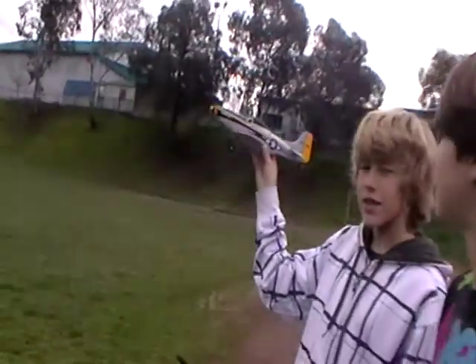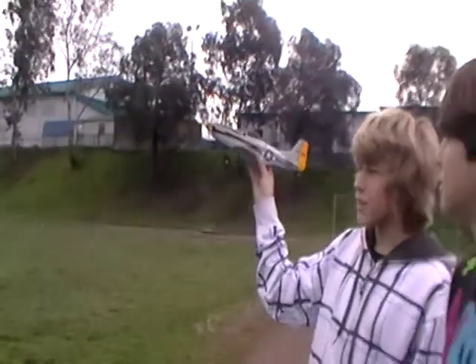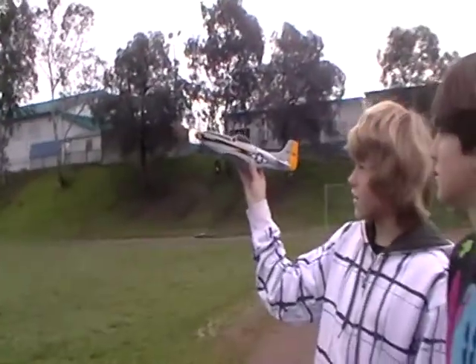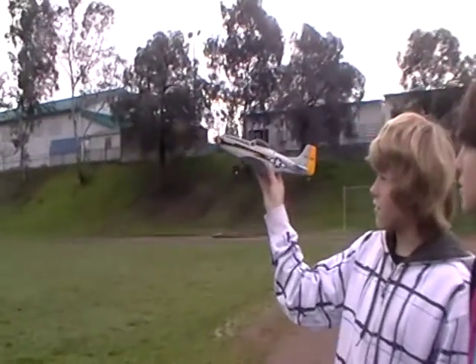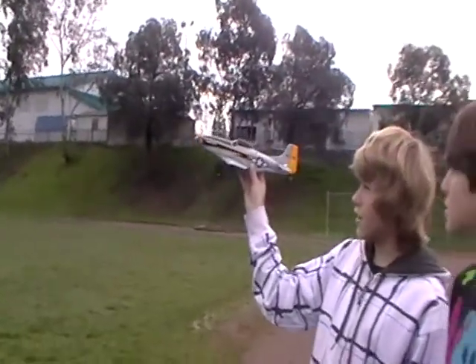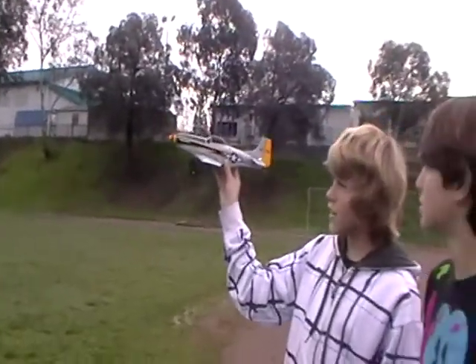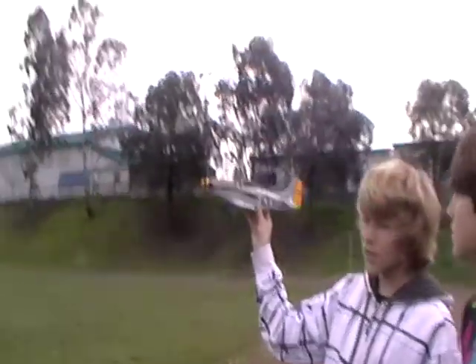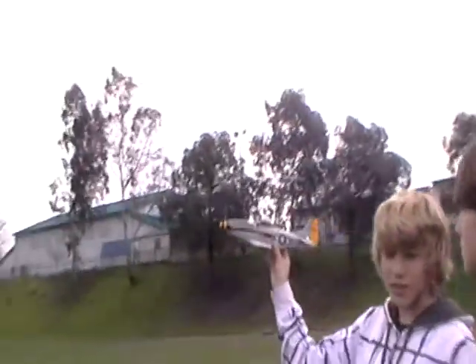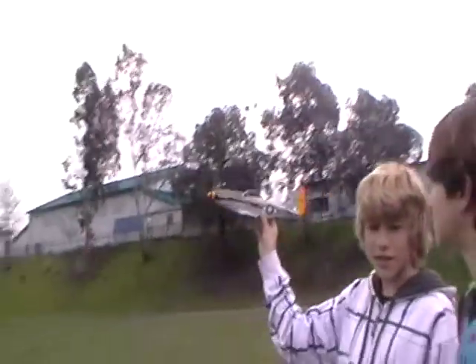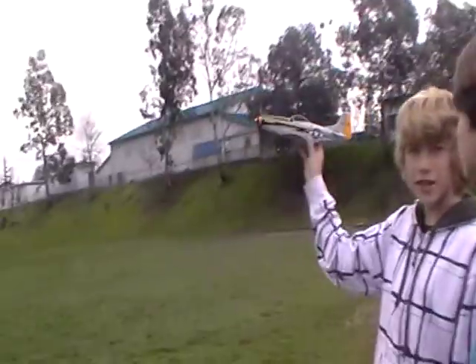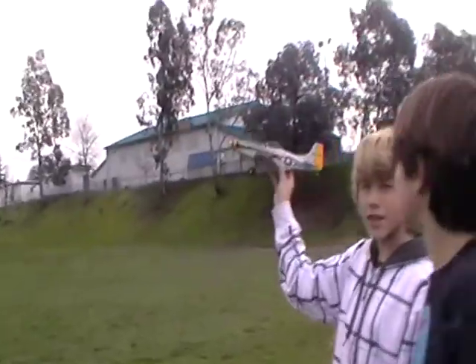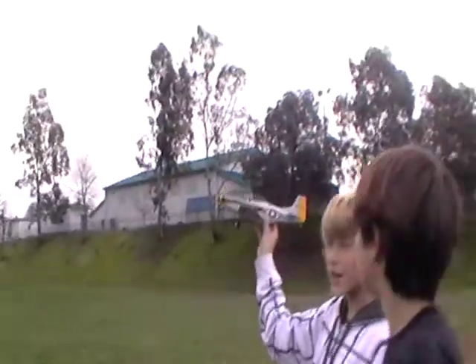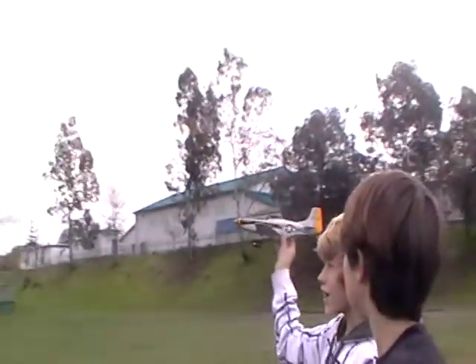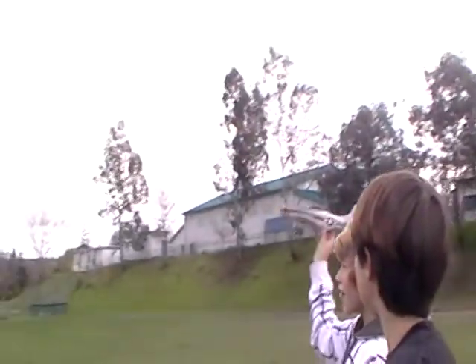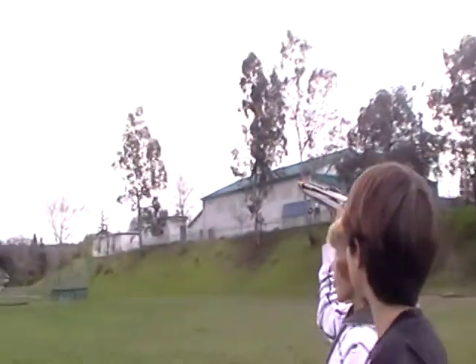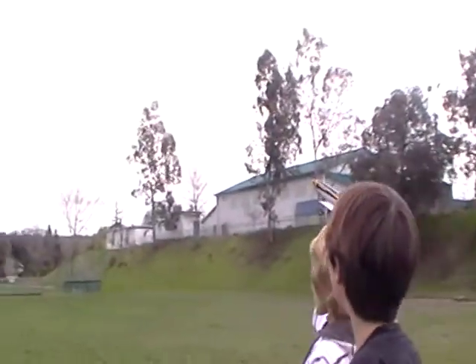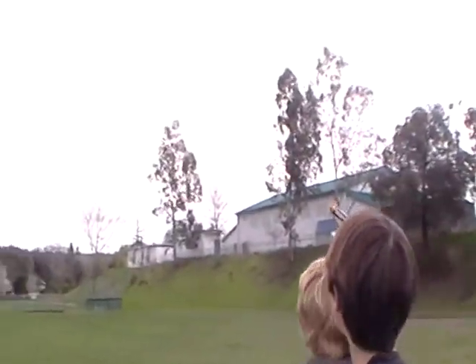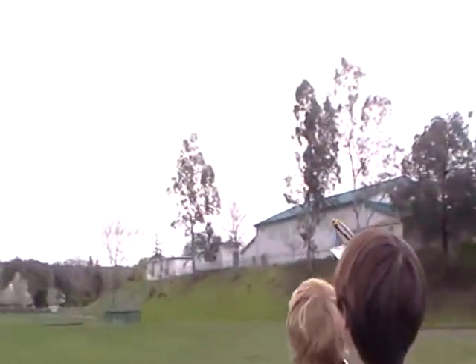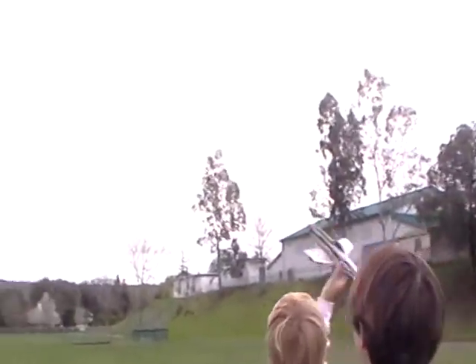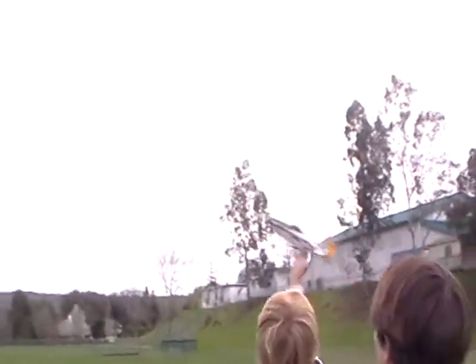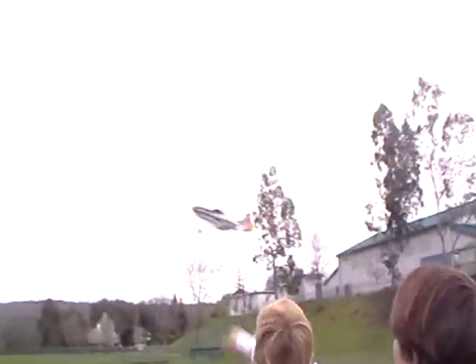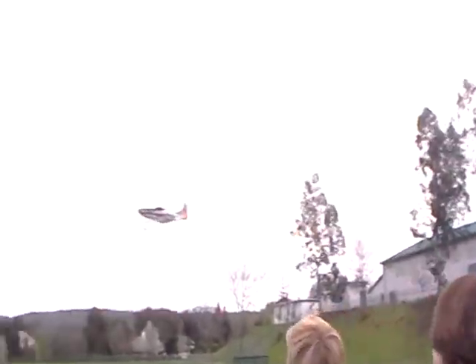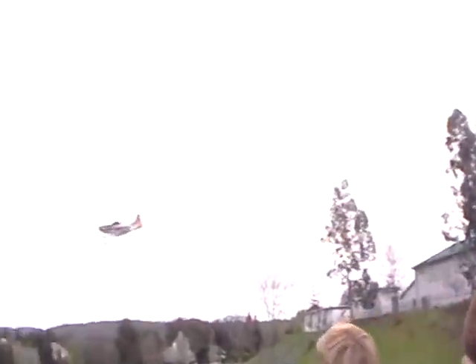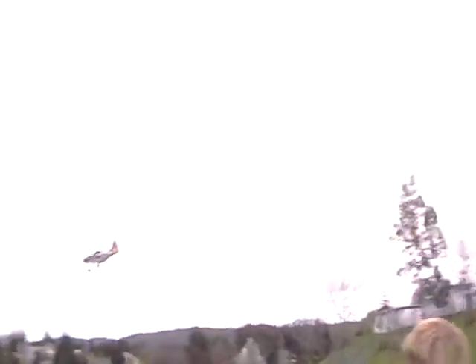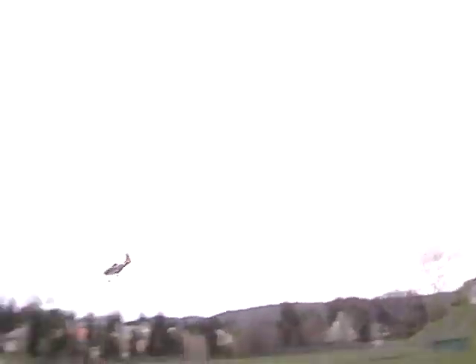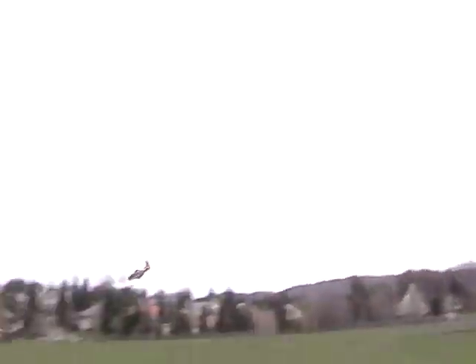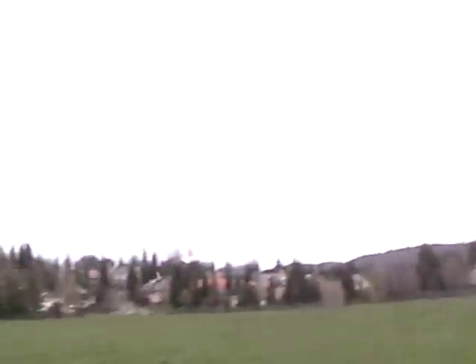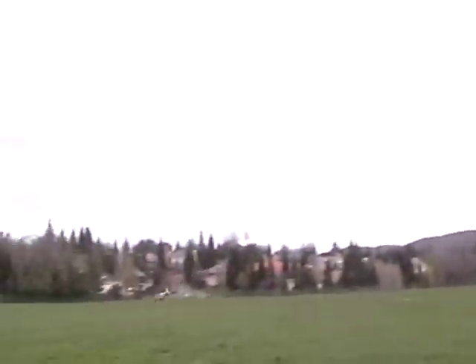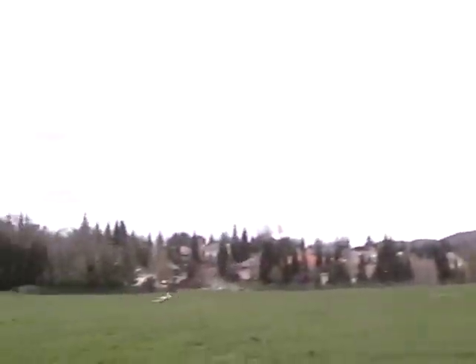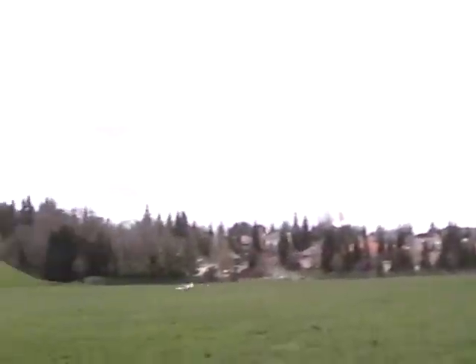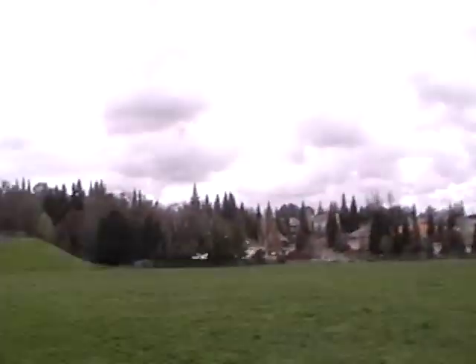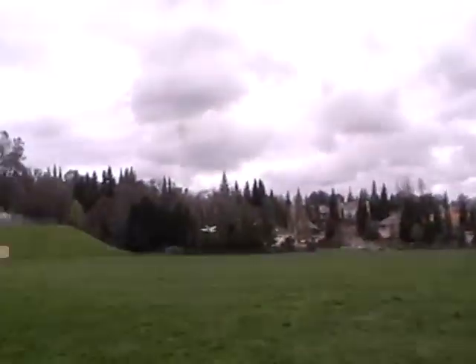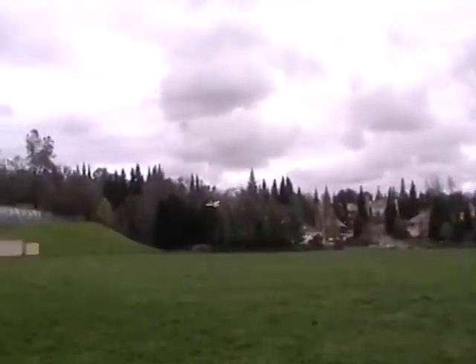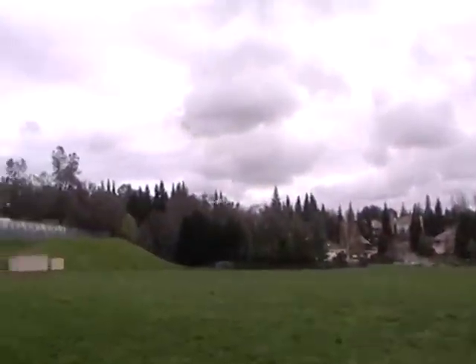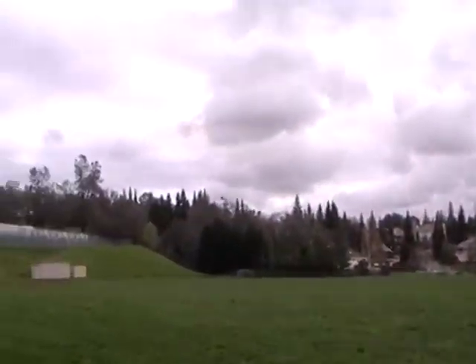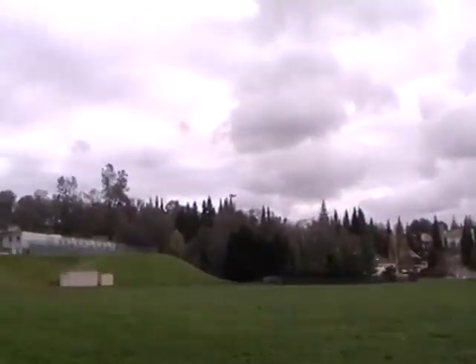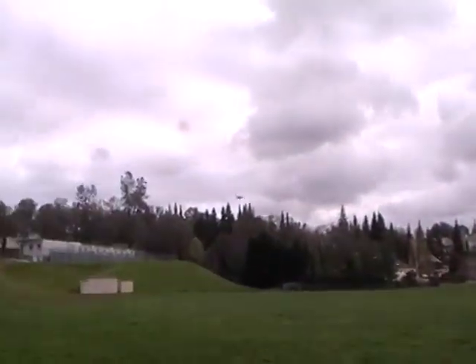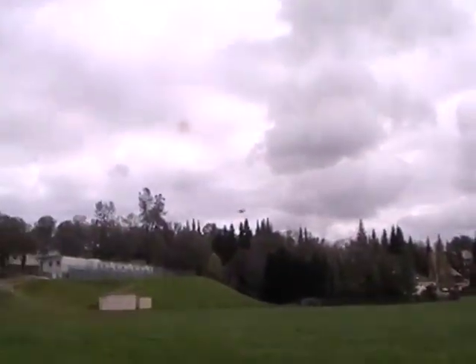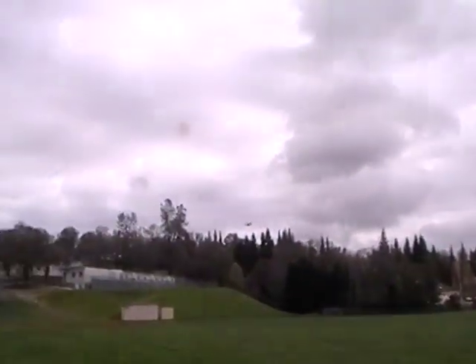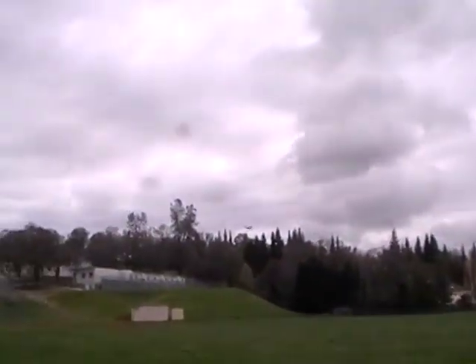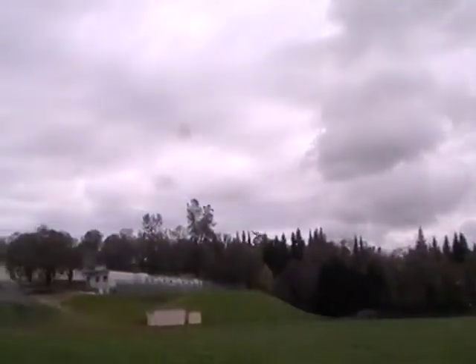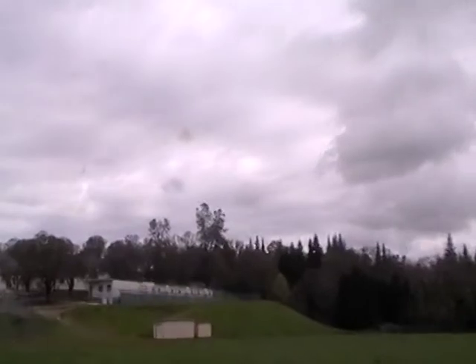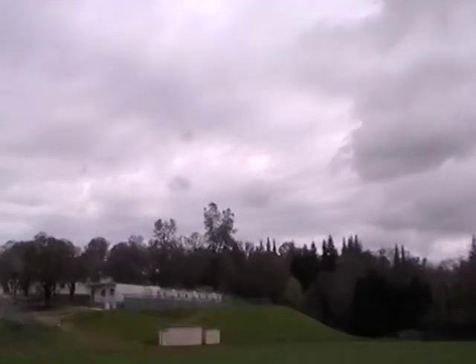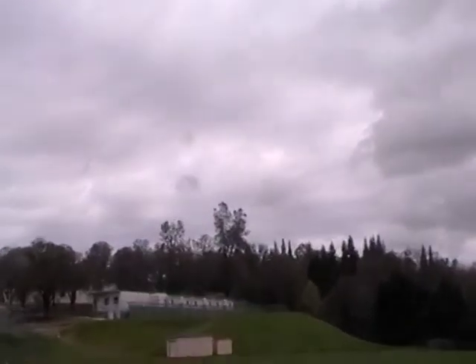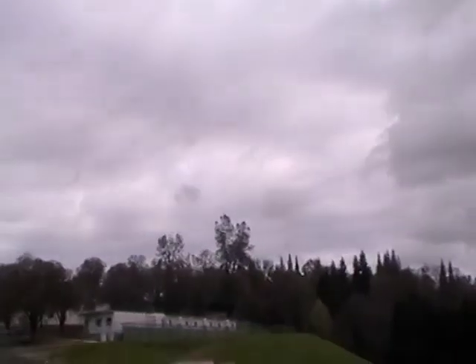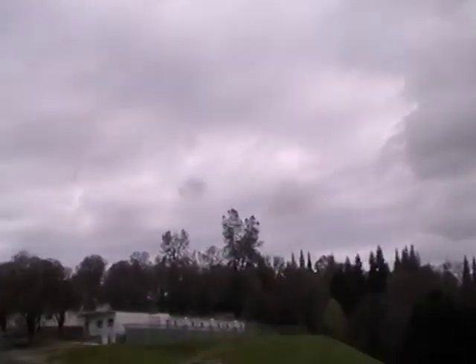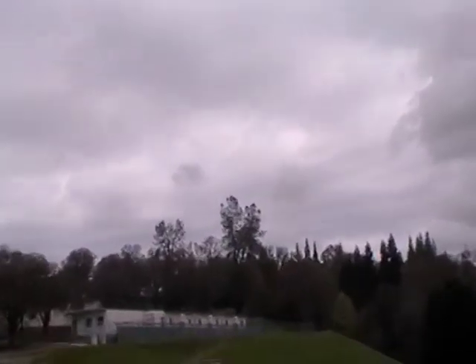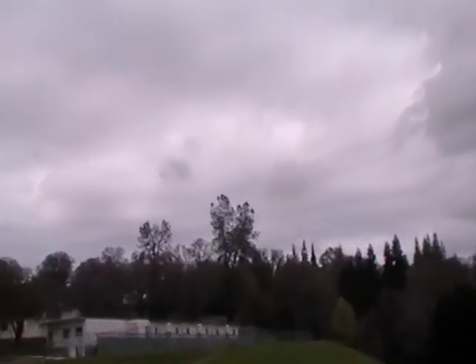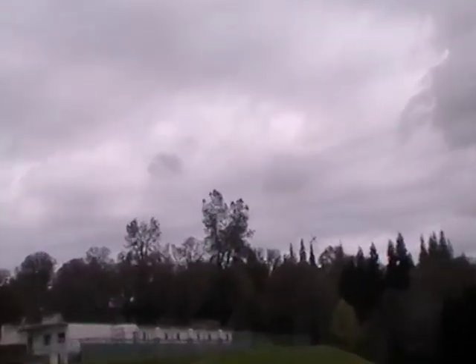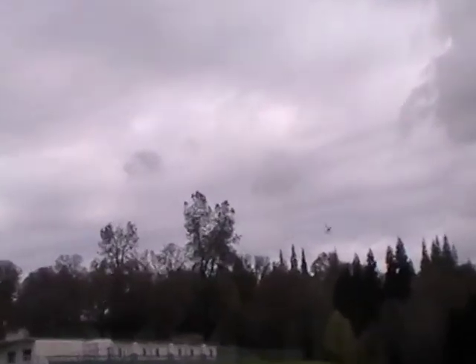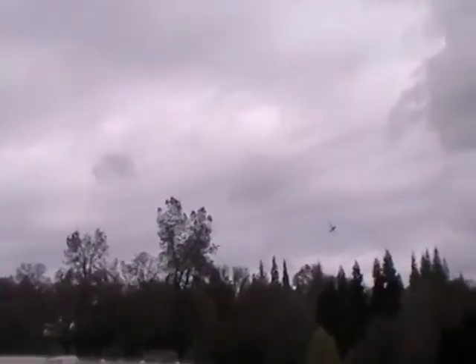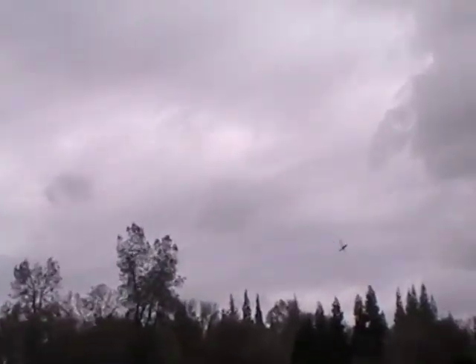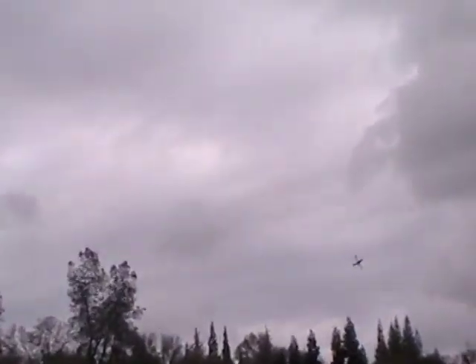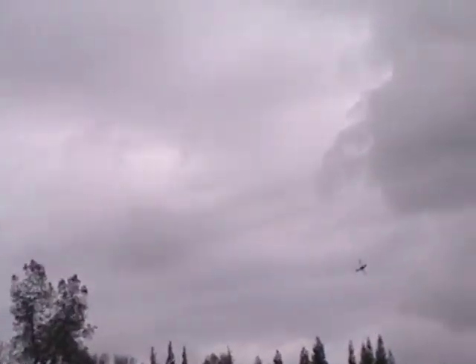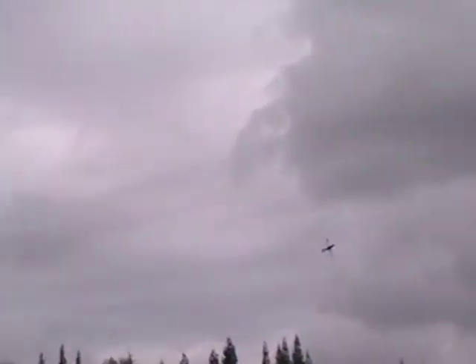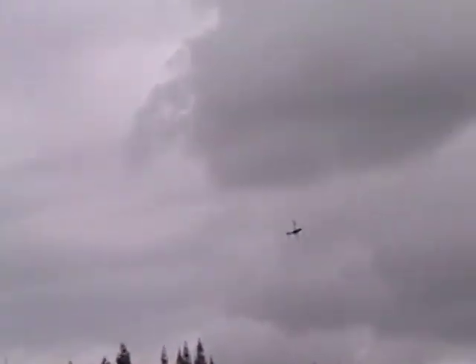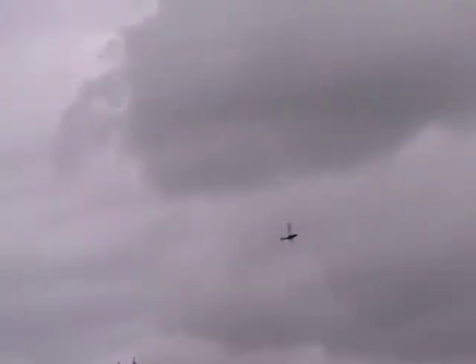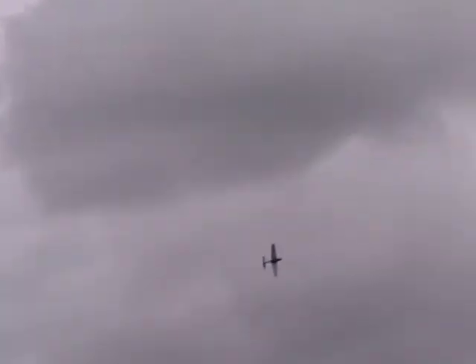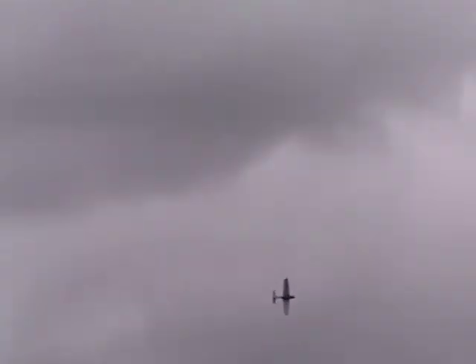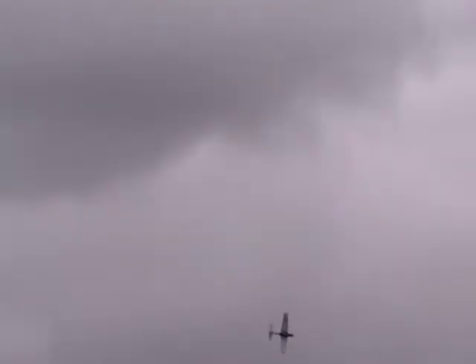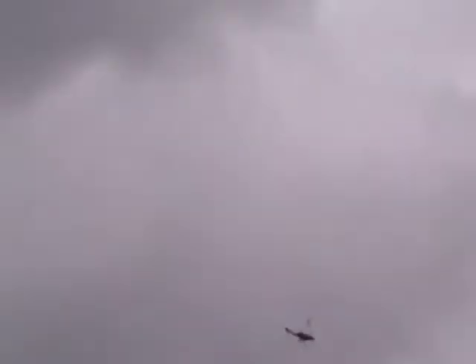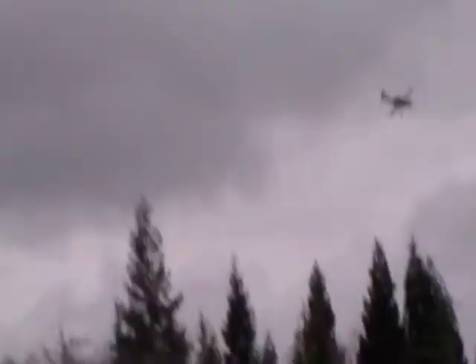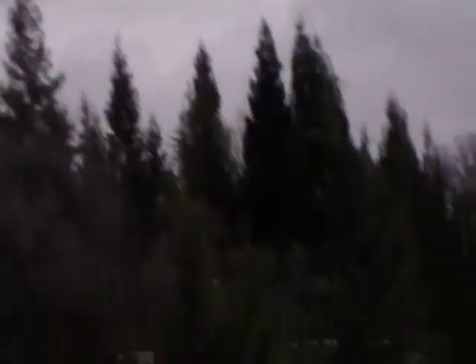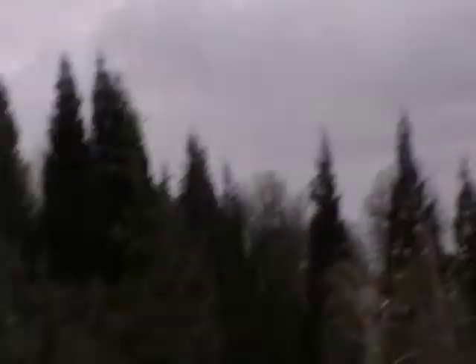Ready? That's fast. That is a fast little plane. That is so sick.